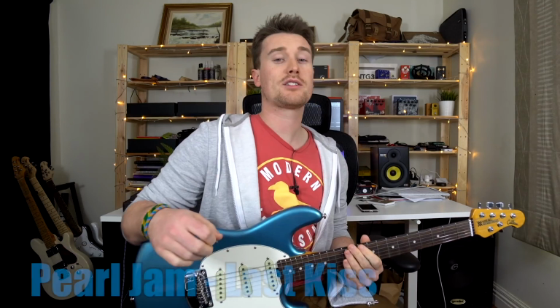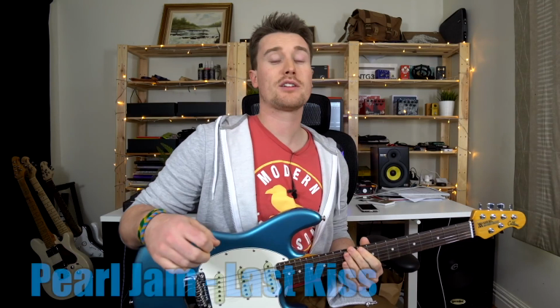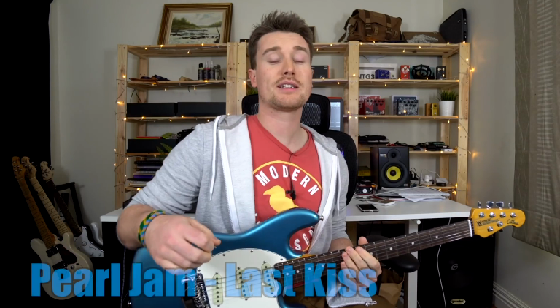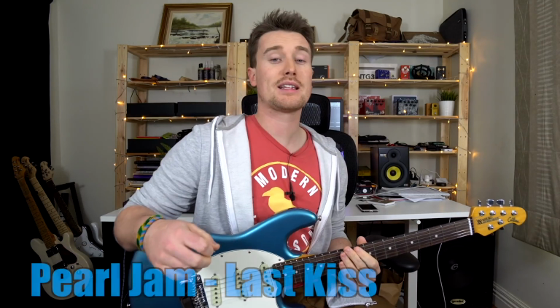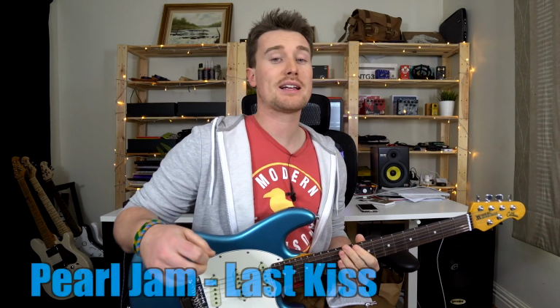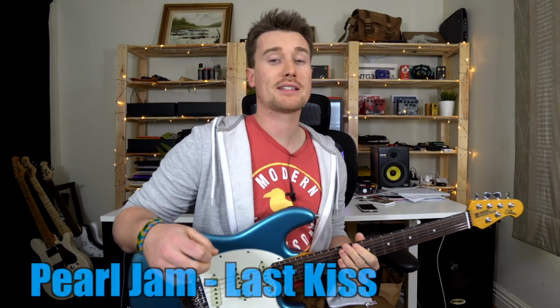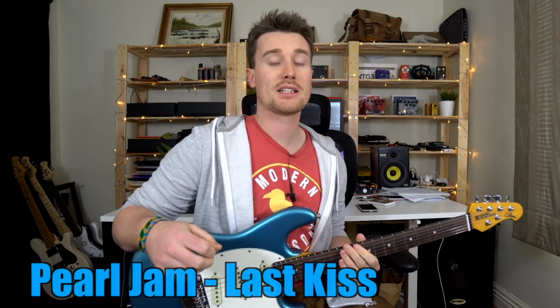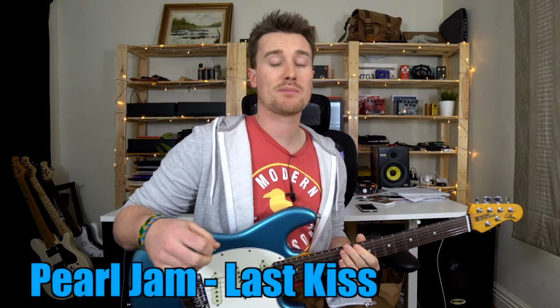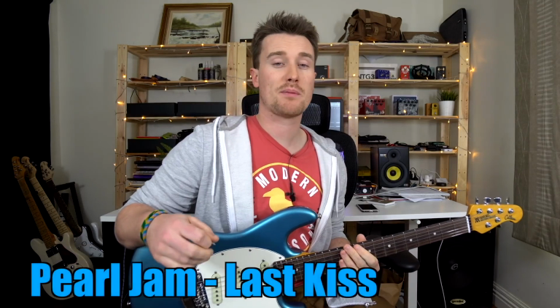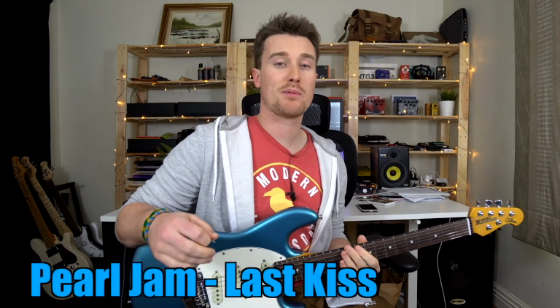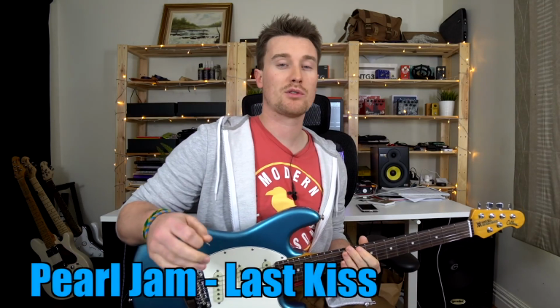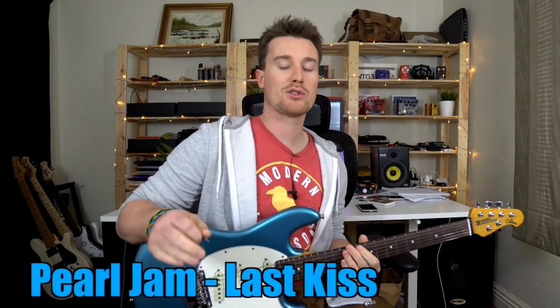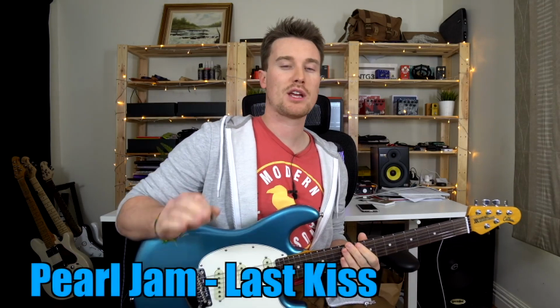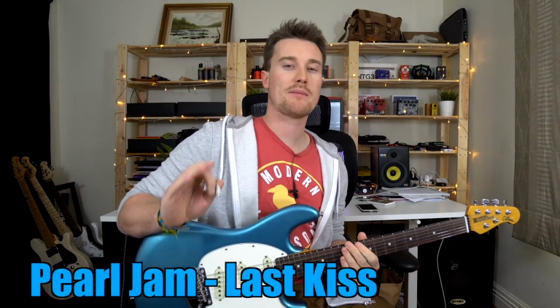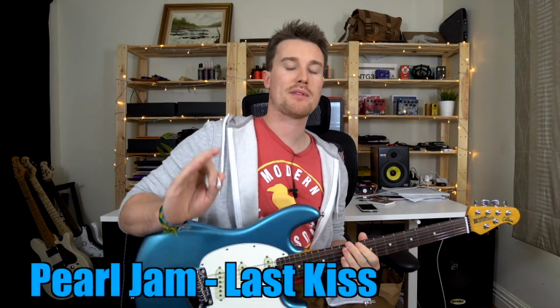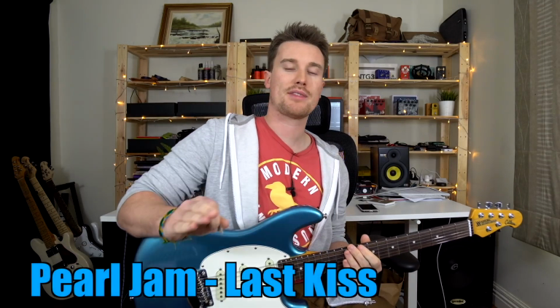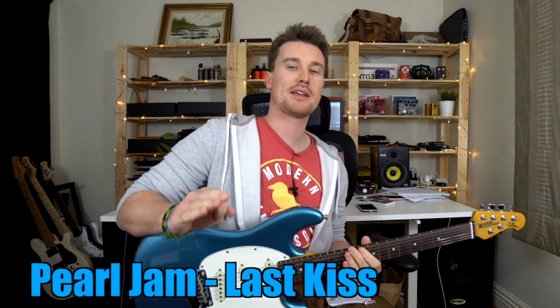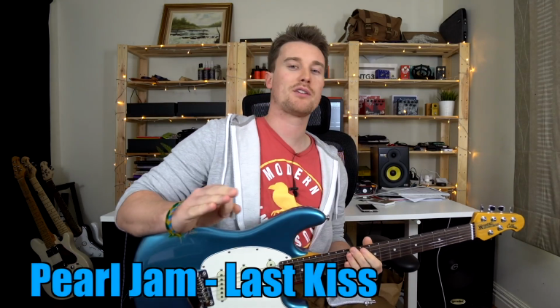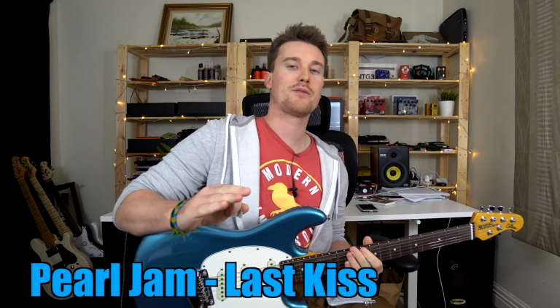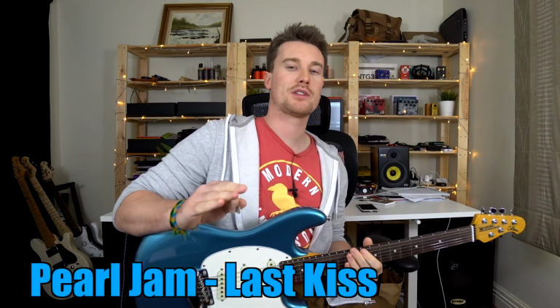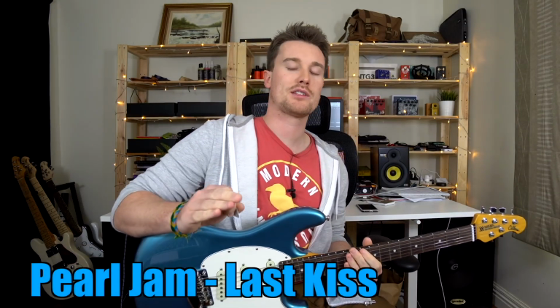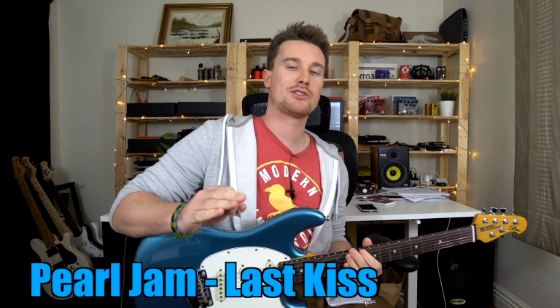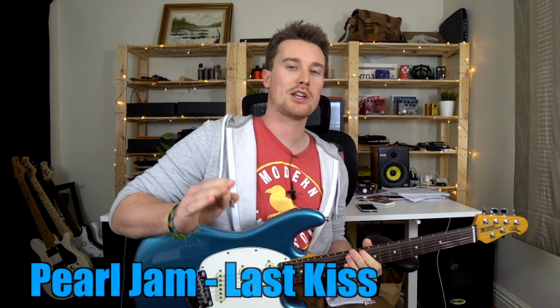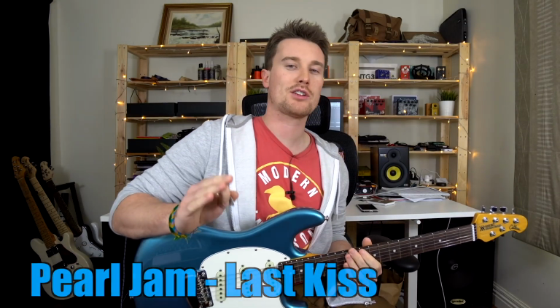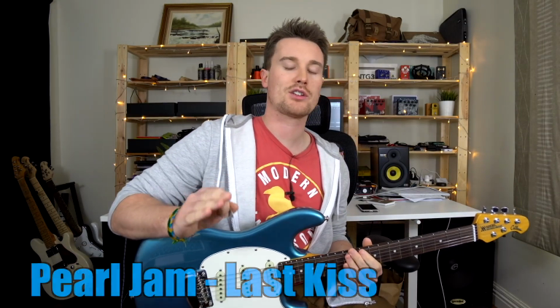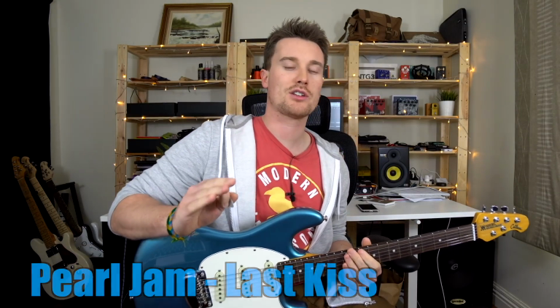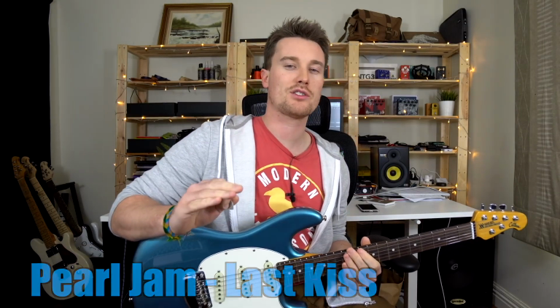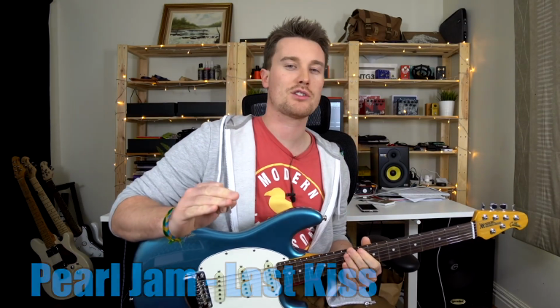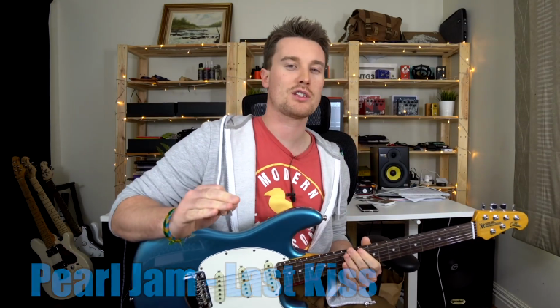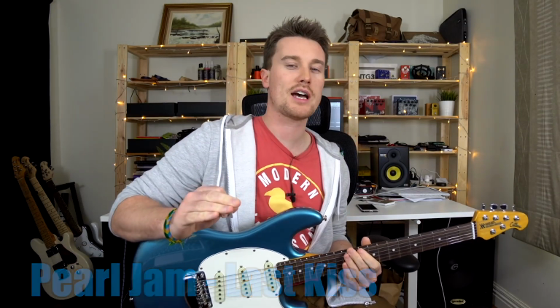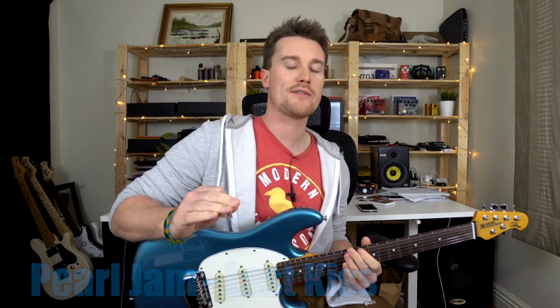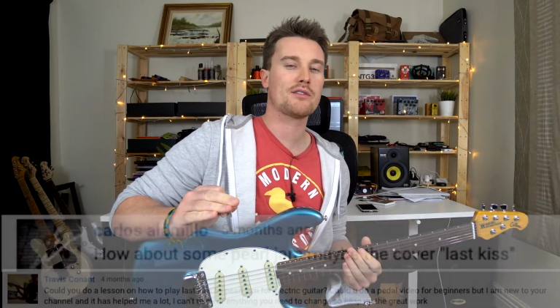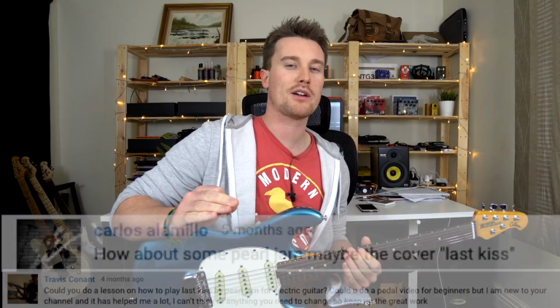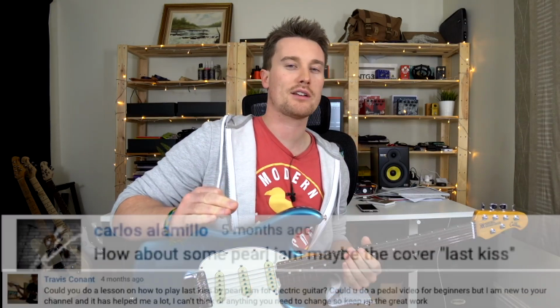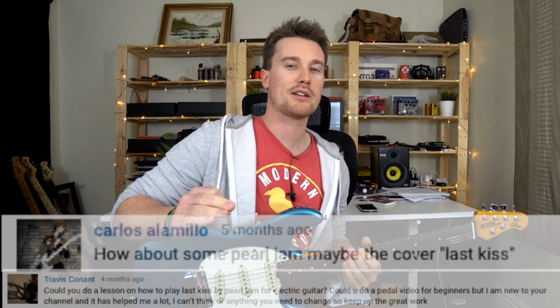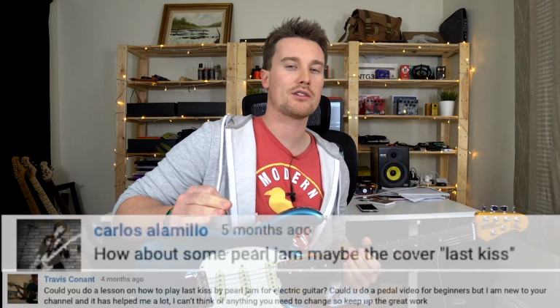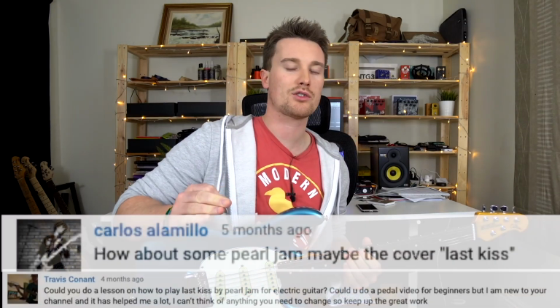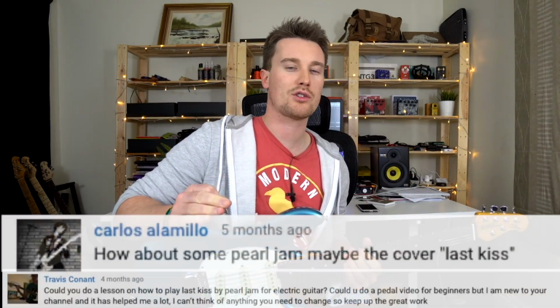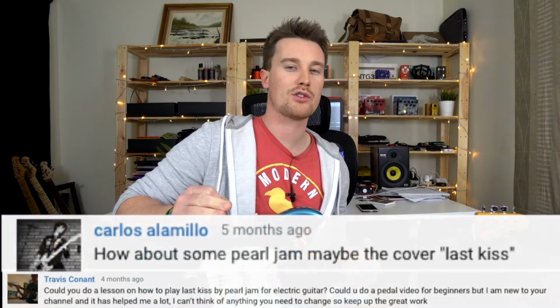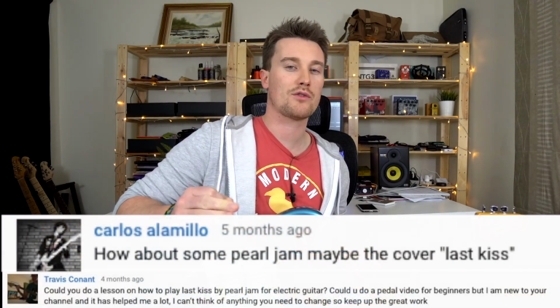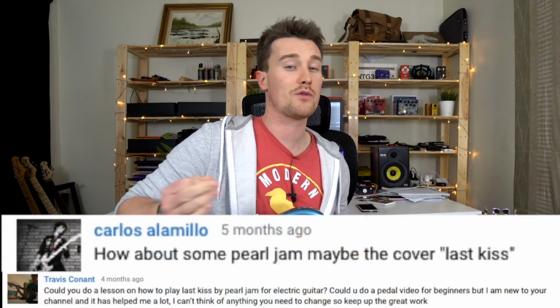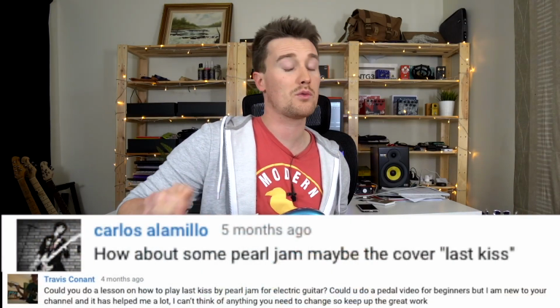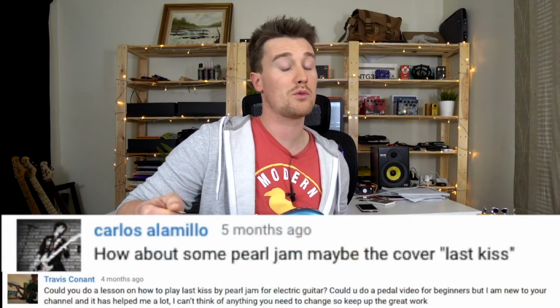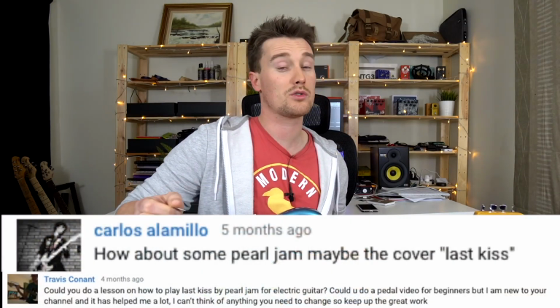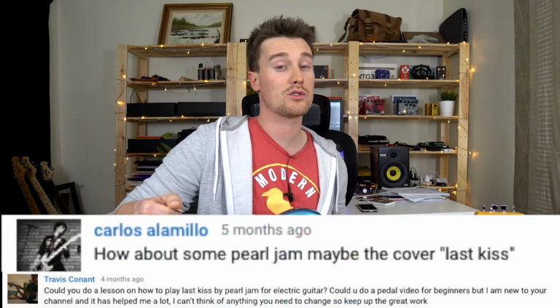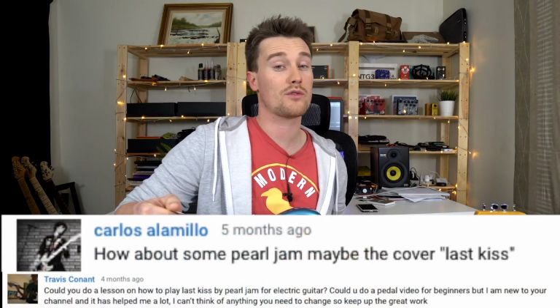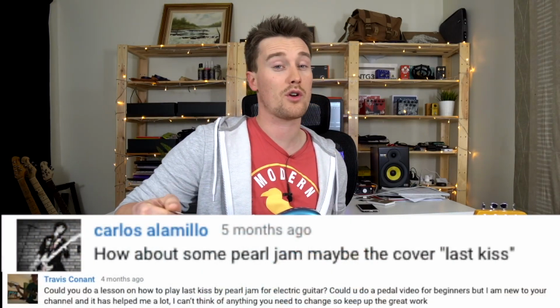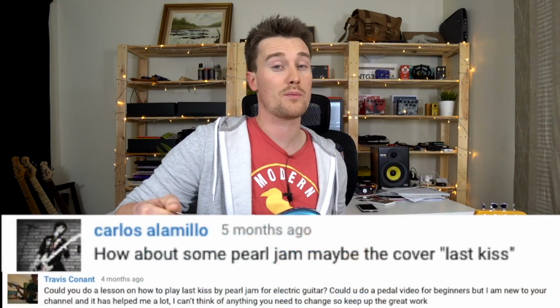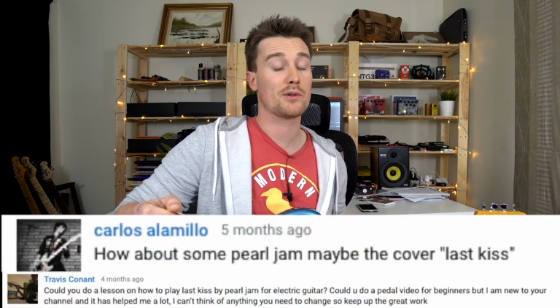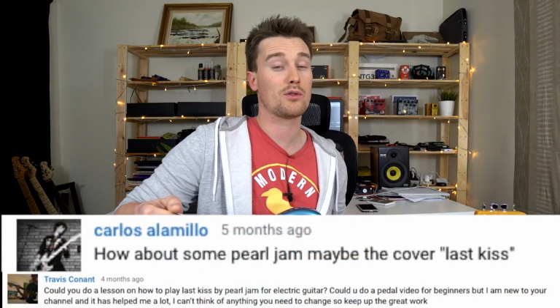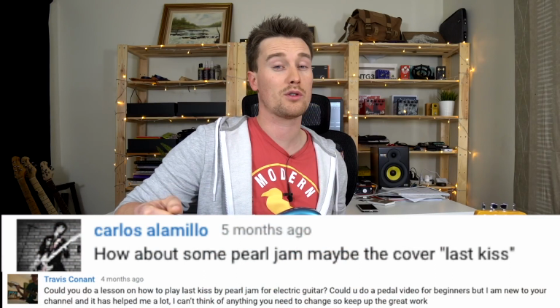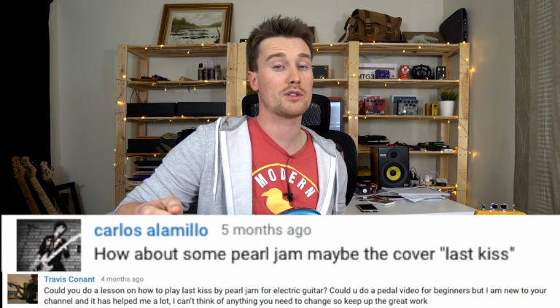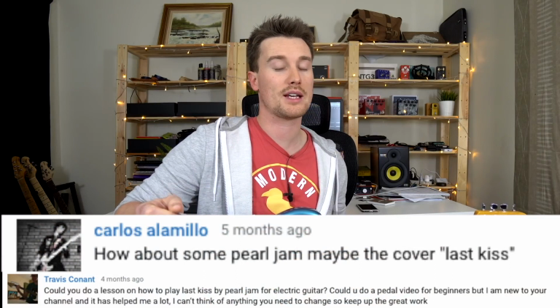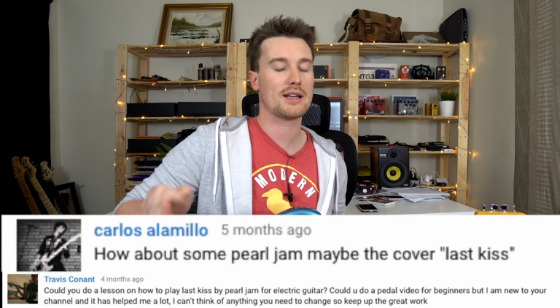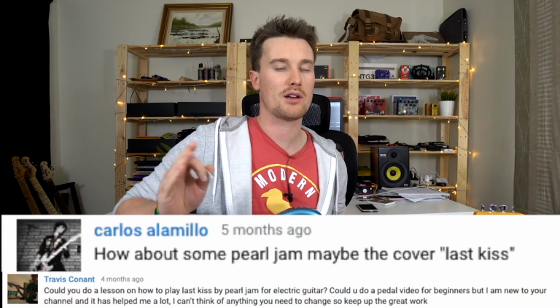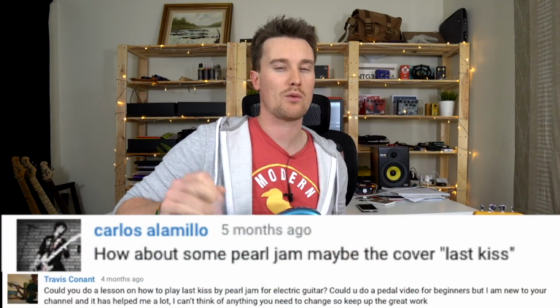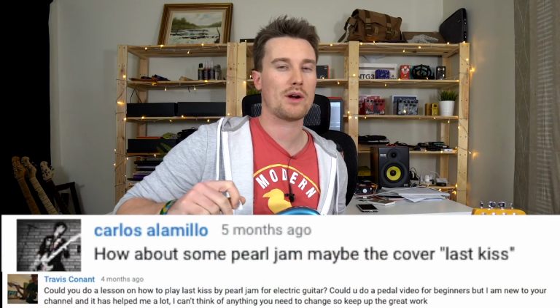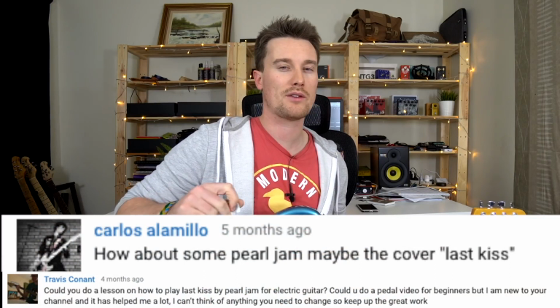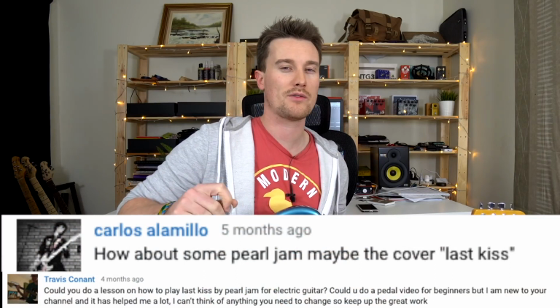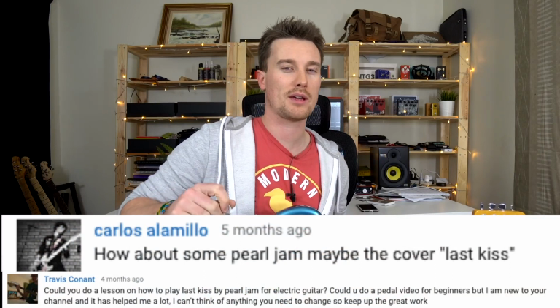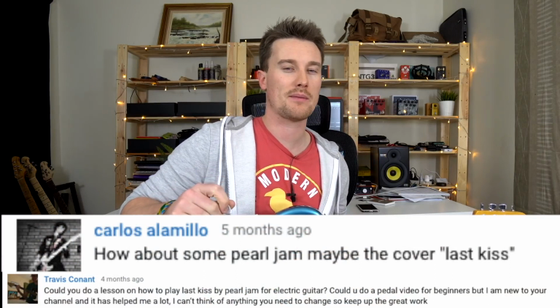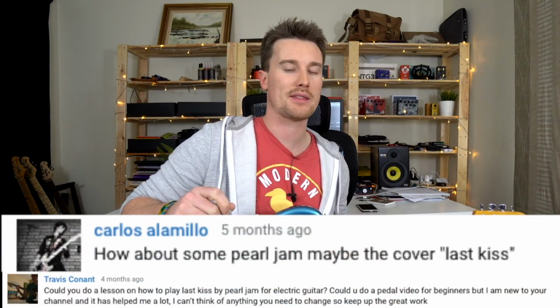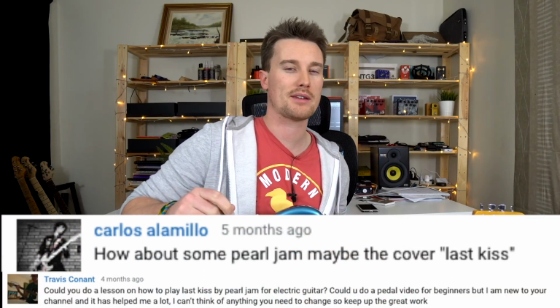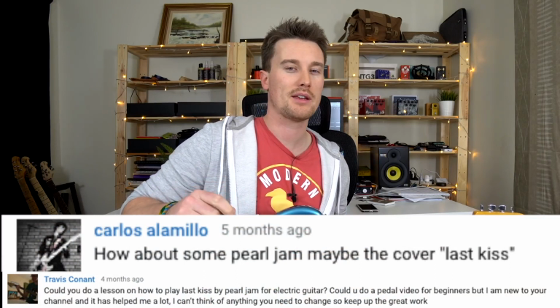Next song is Last Kiss by Pearl Jam, thank you for the suggestion. So diving right in, I'll show you the full open chords and a one finger method.